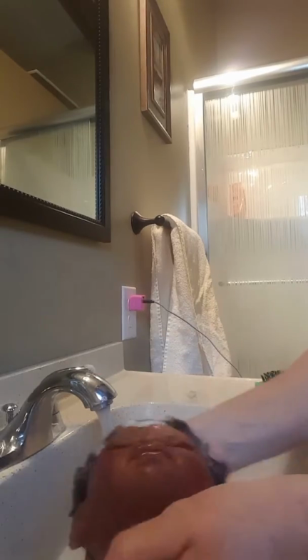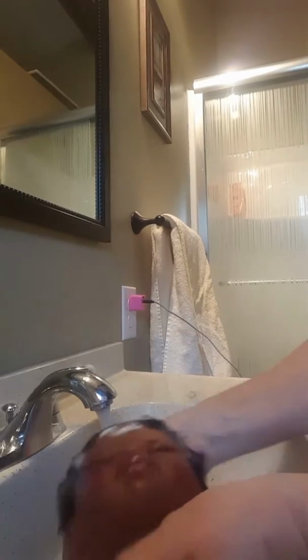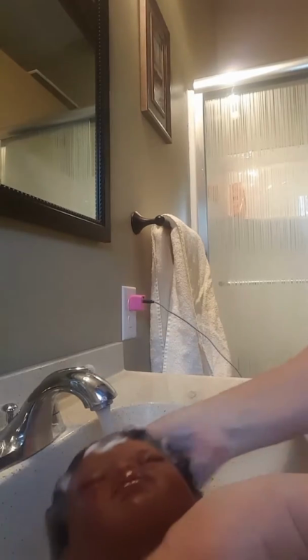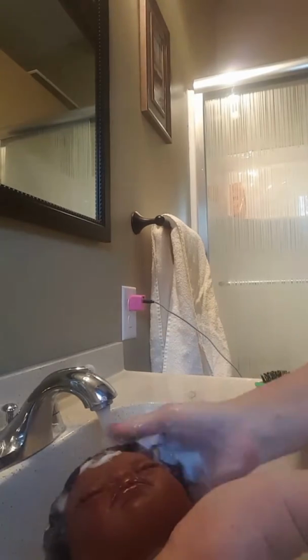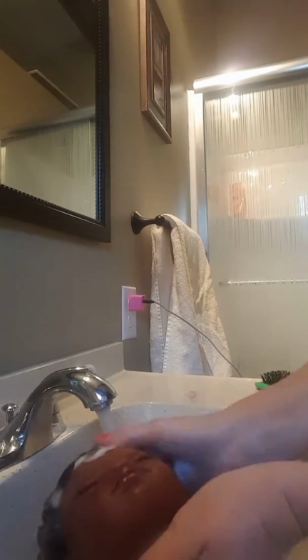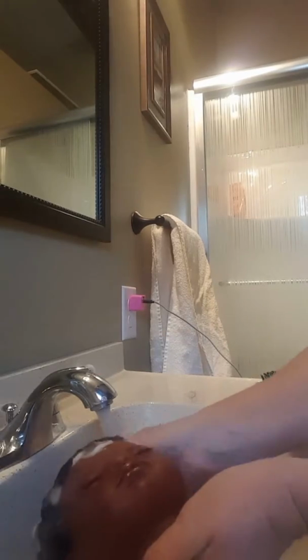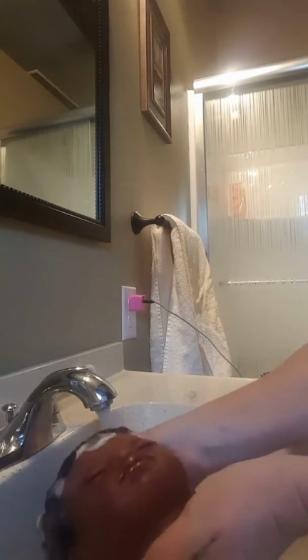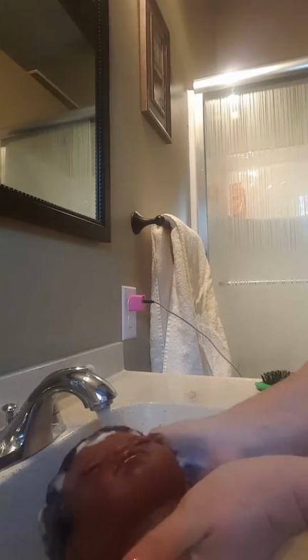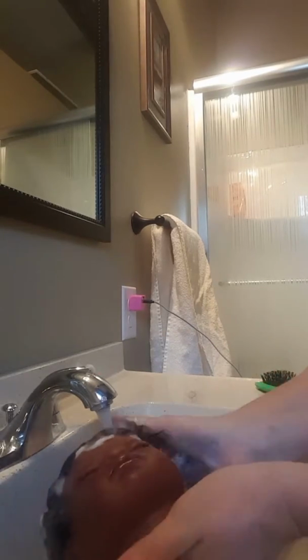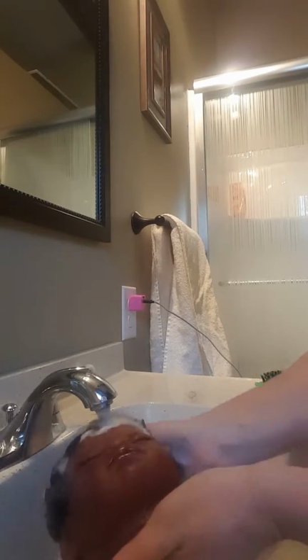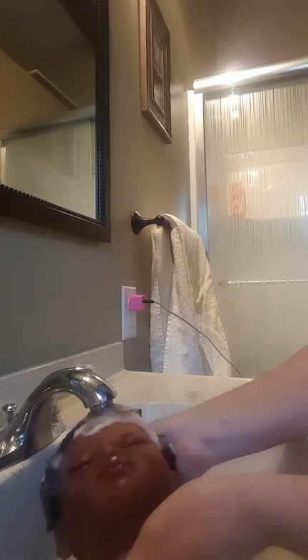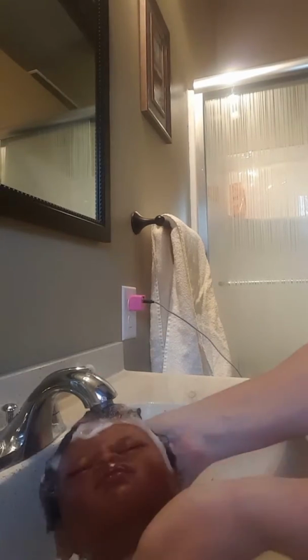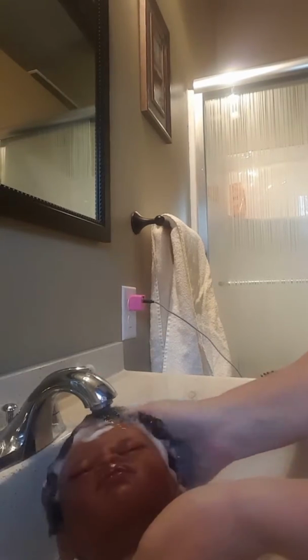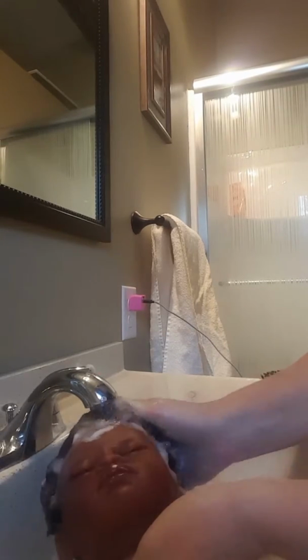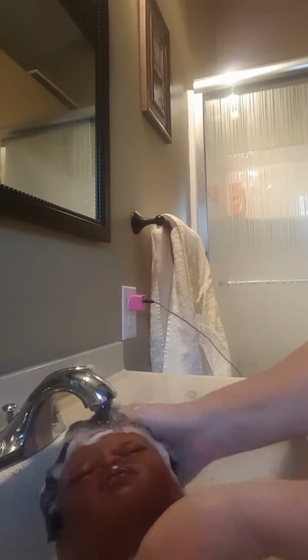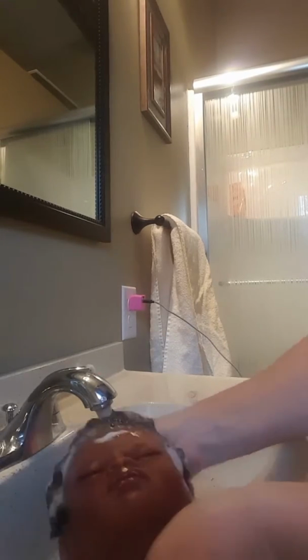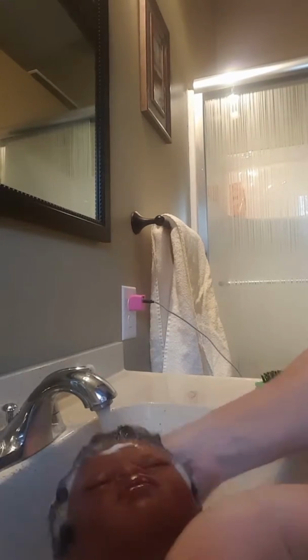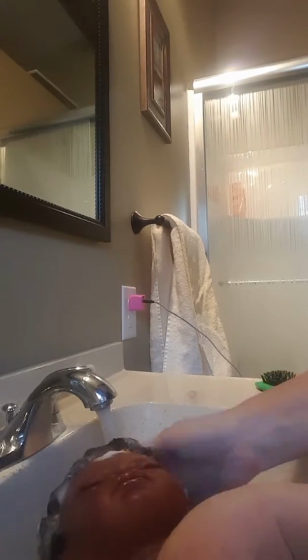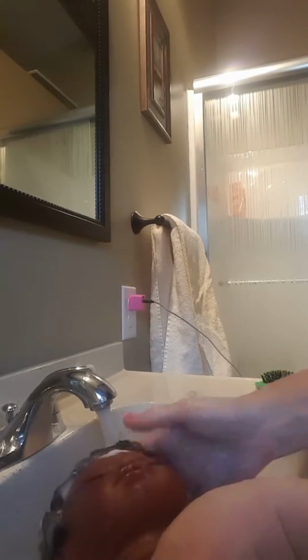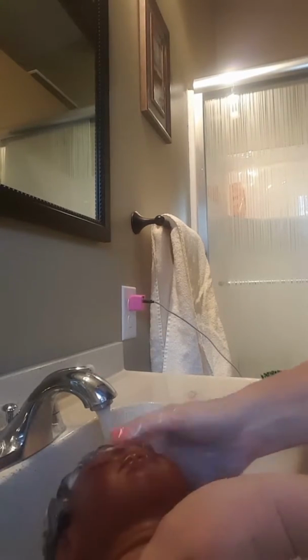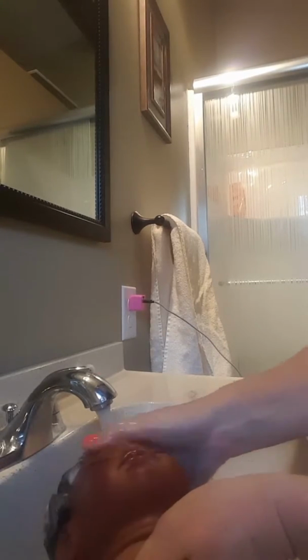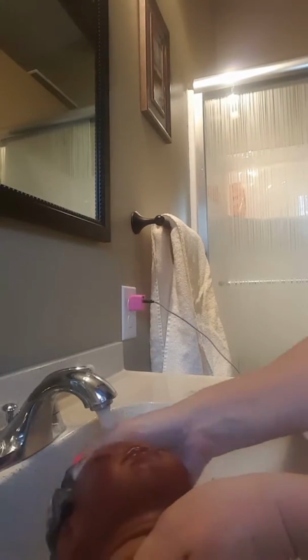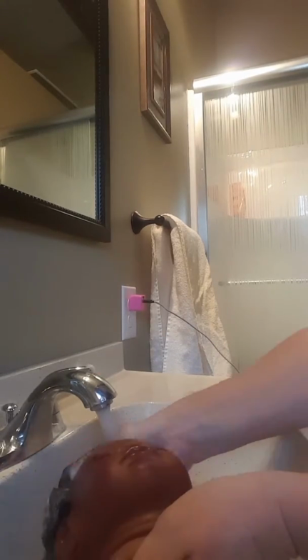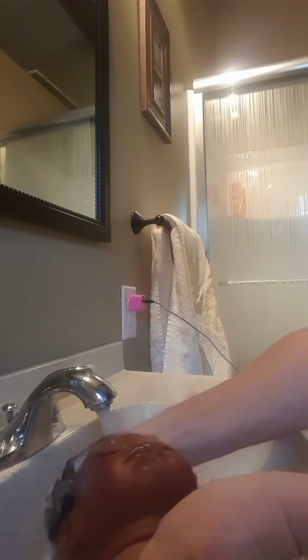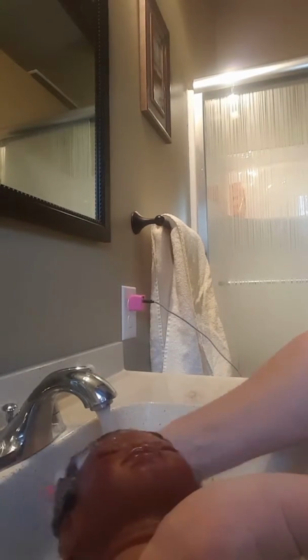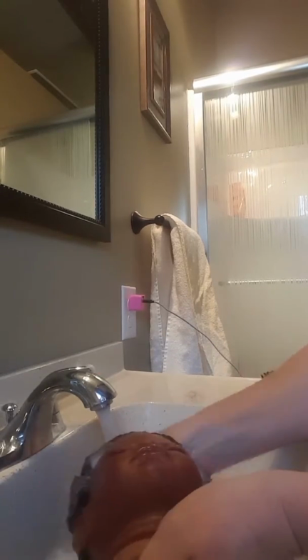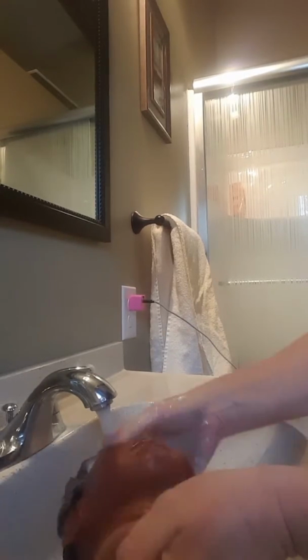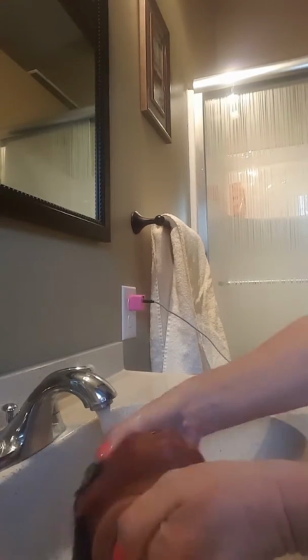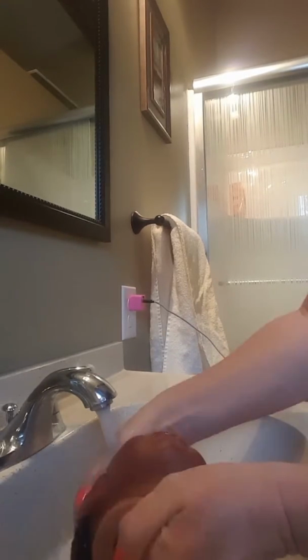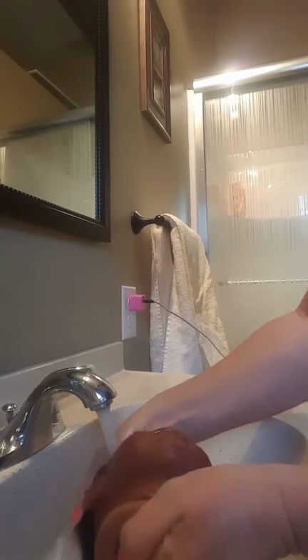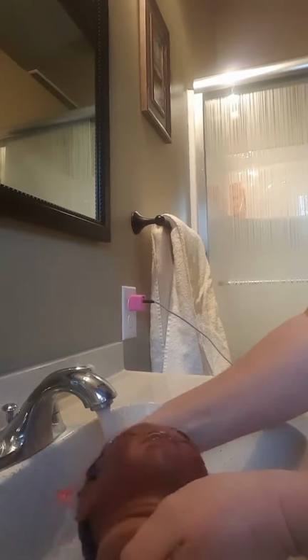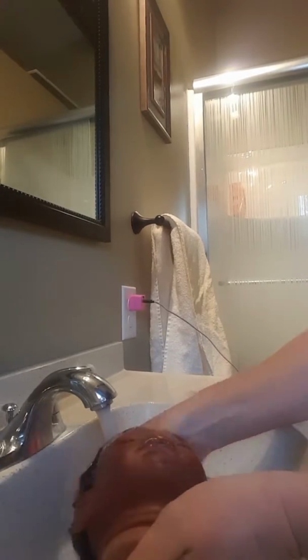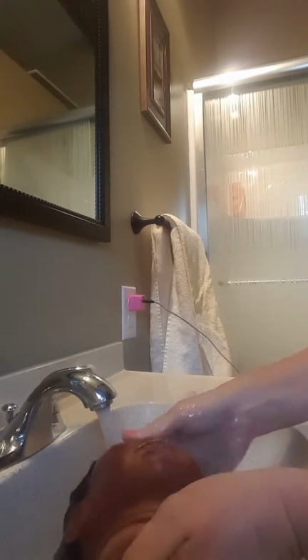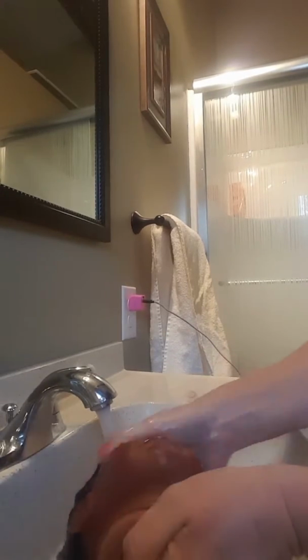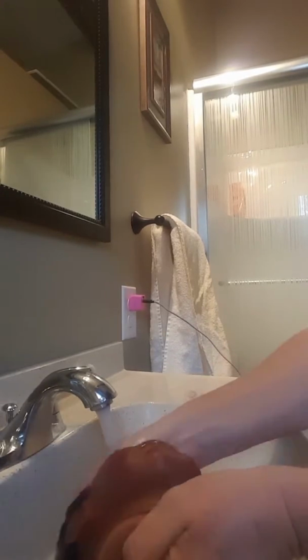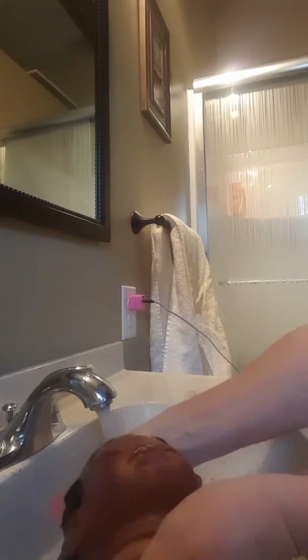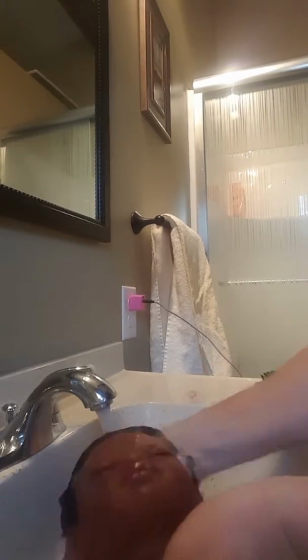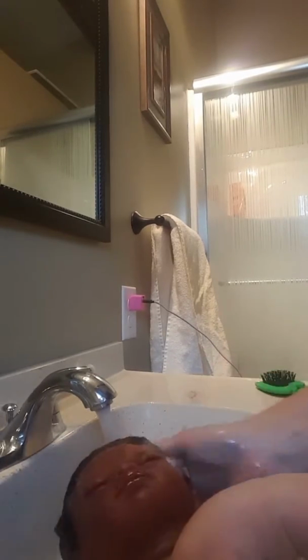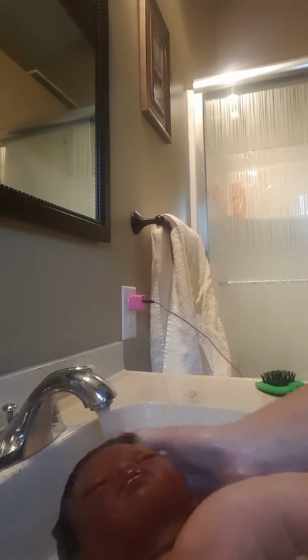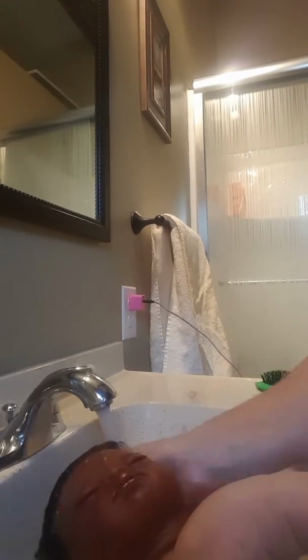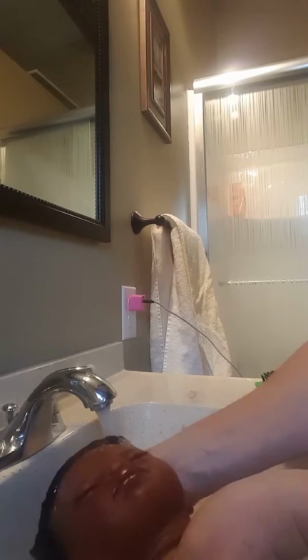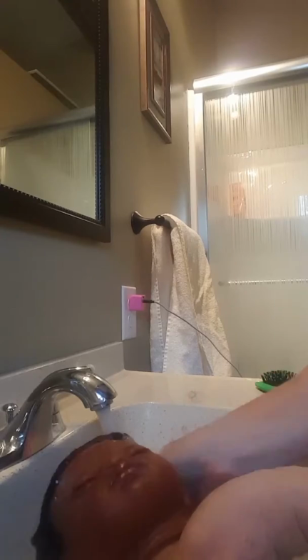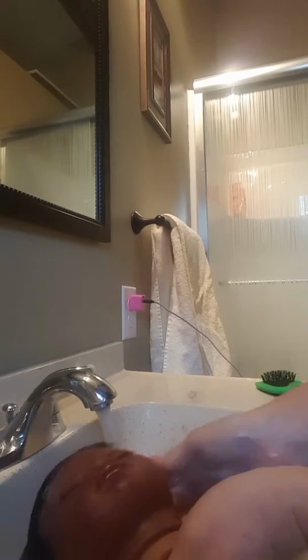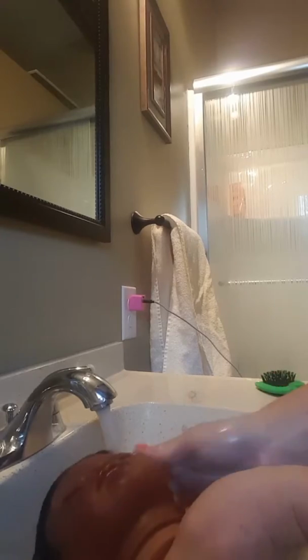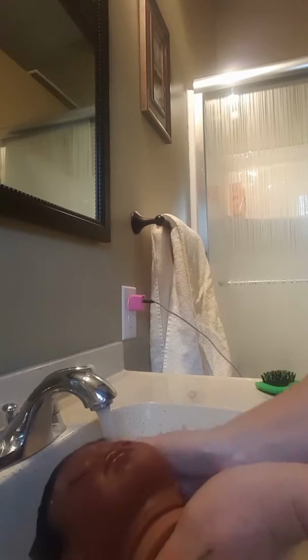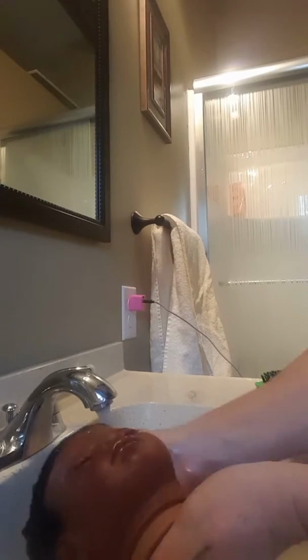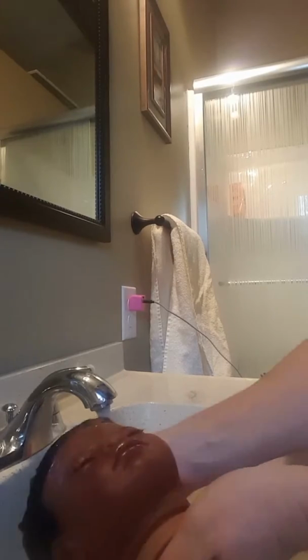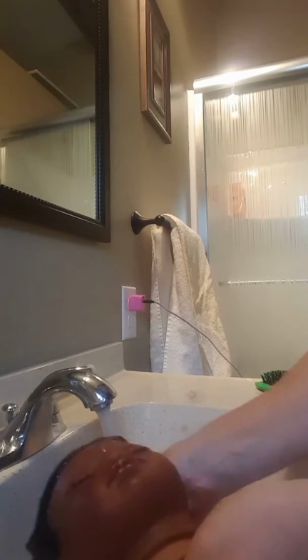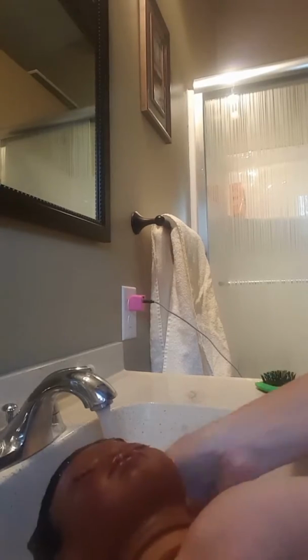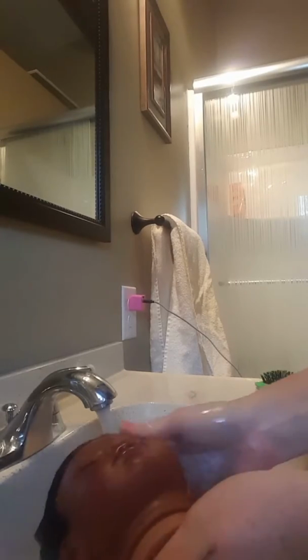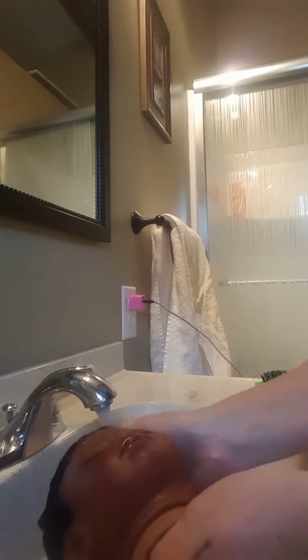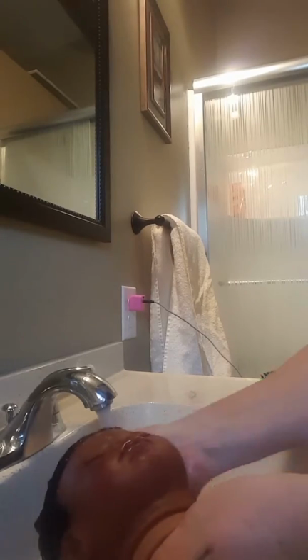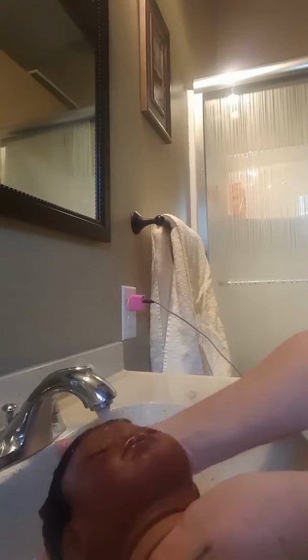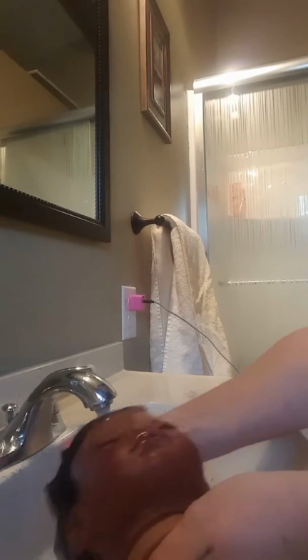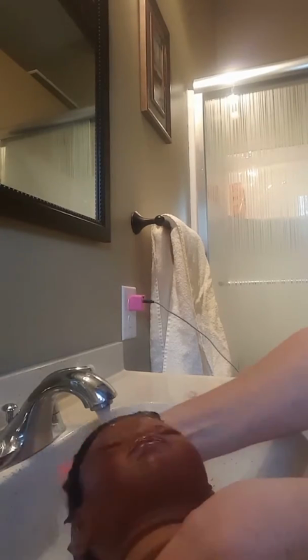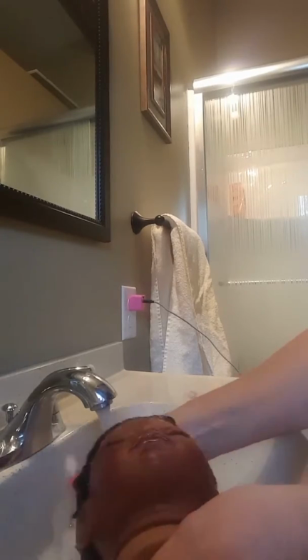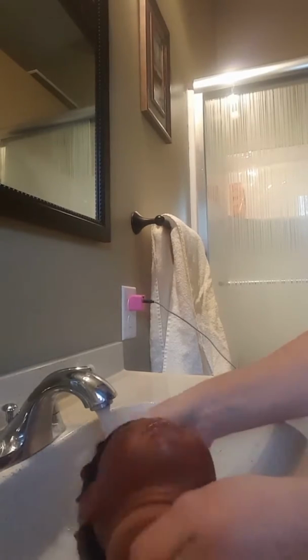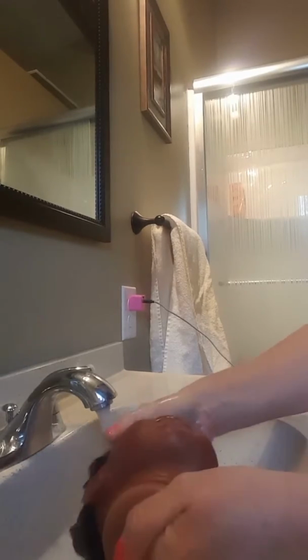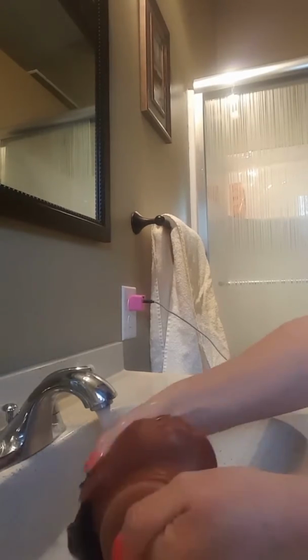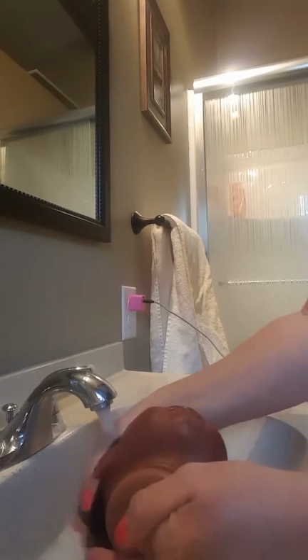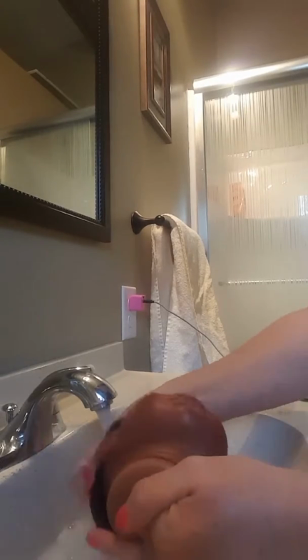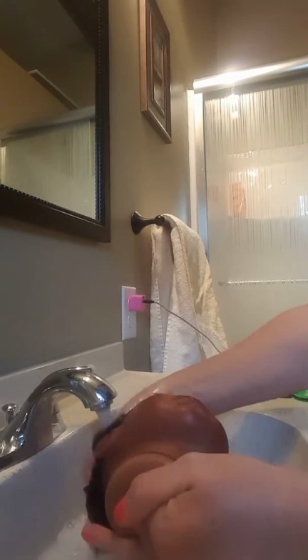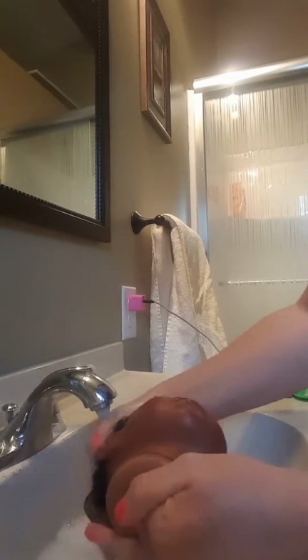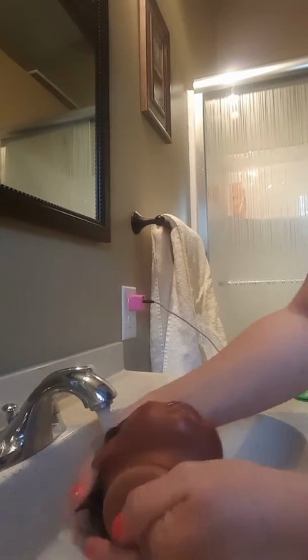After I do this, I just rinse it off just like you would your own hair. Just make sure you get all your soap out of your baby's hair.